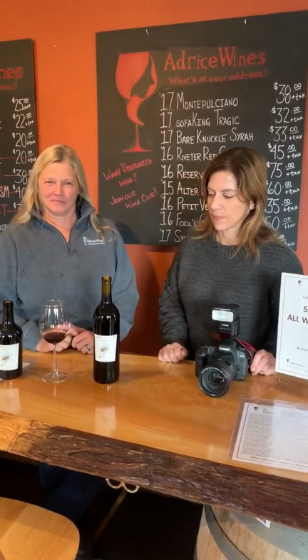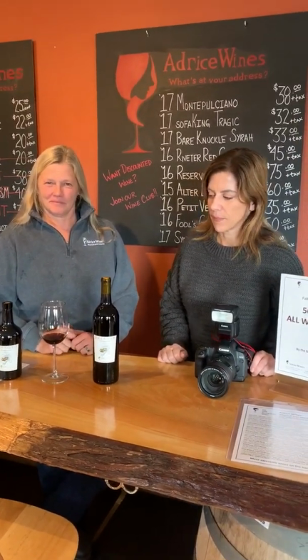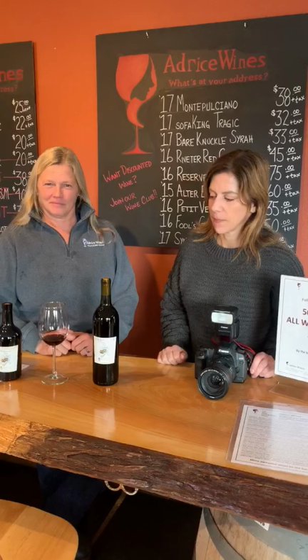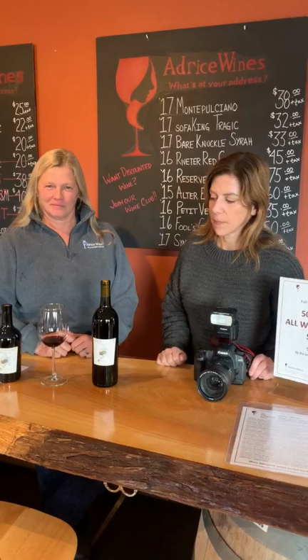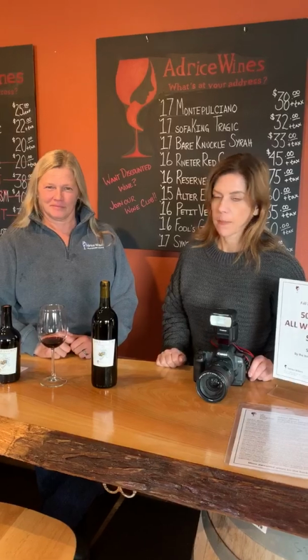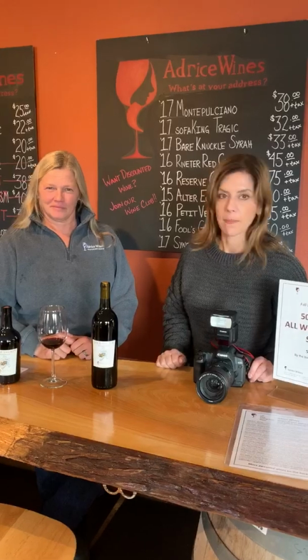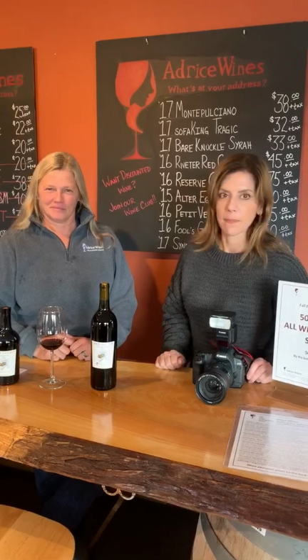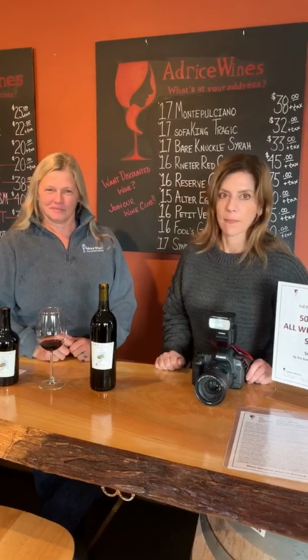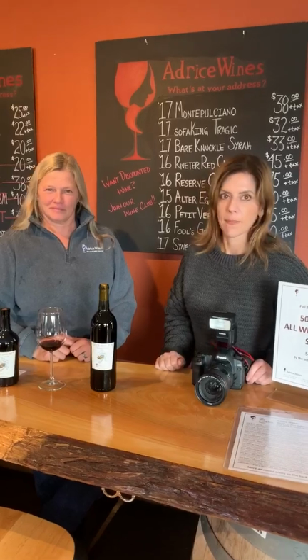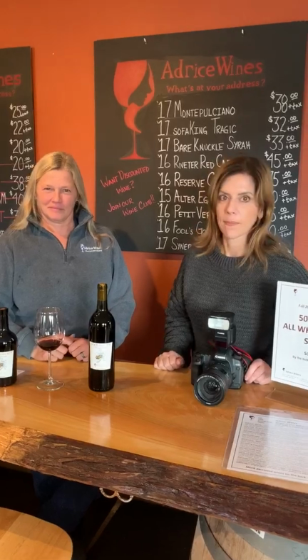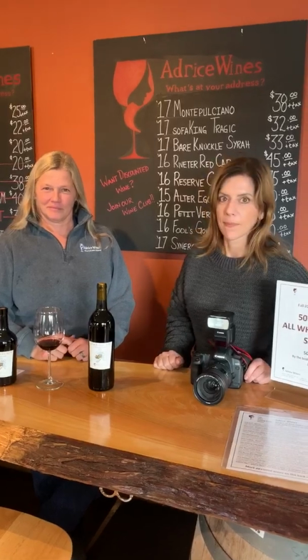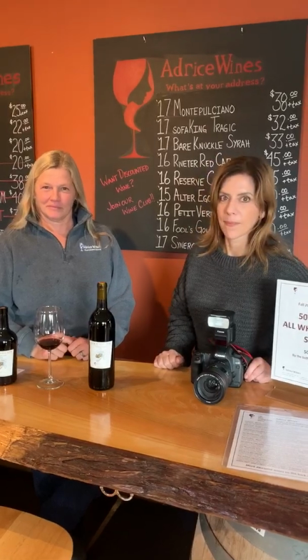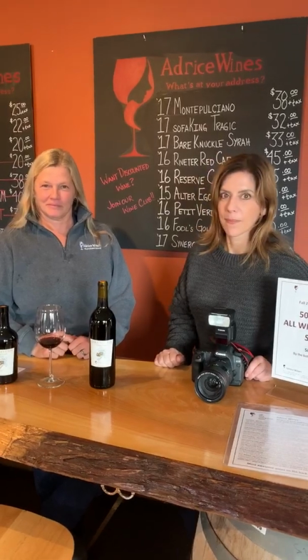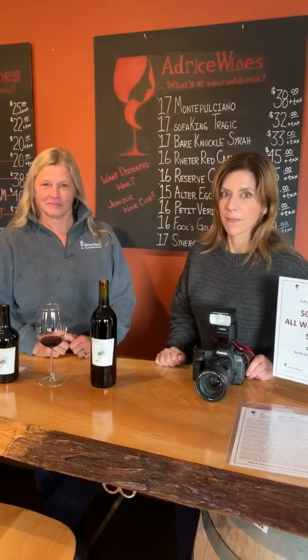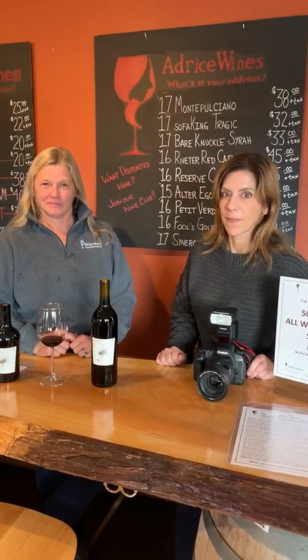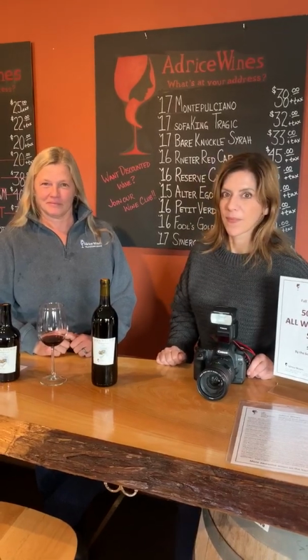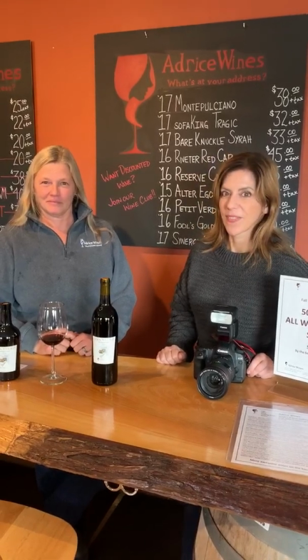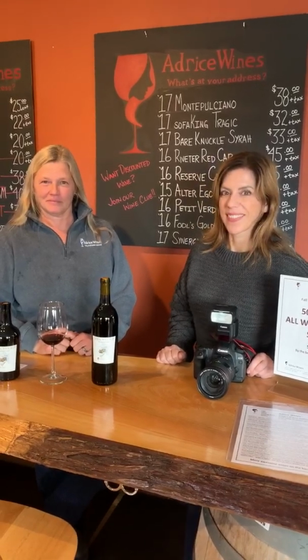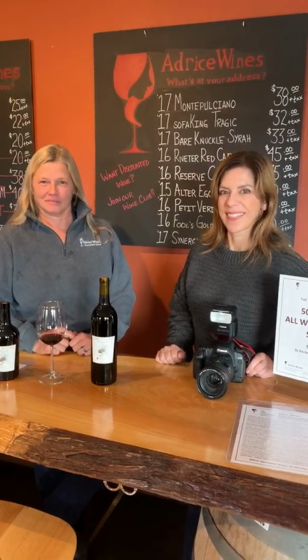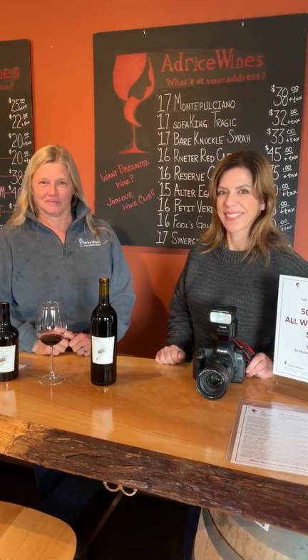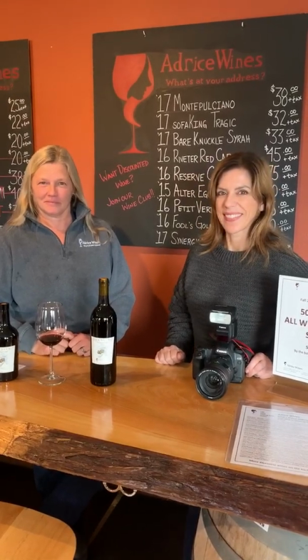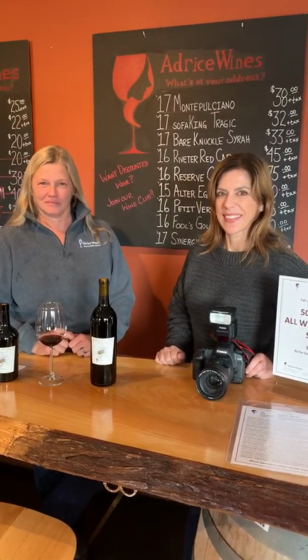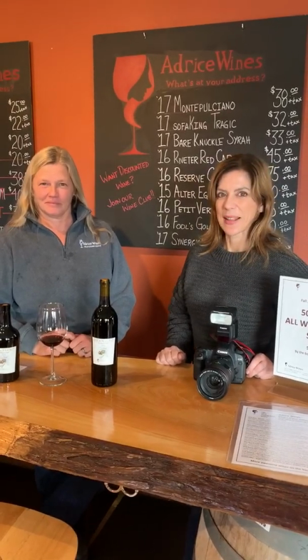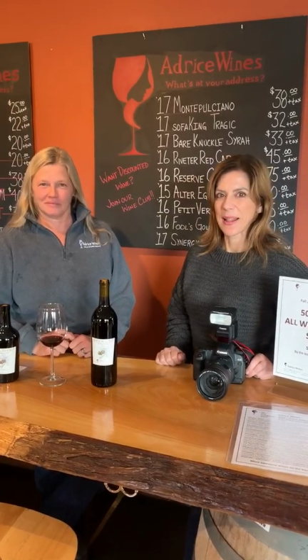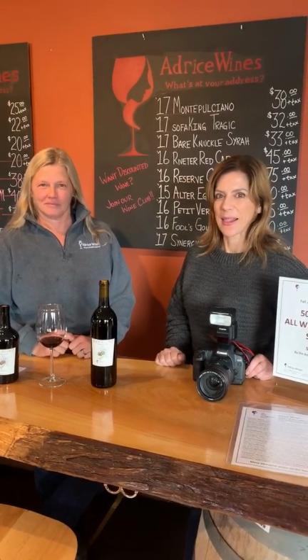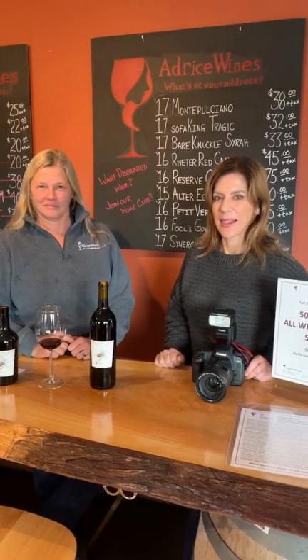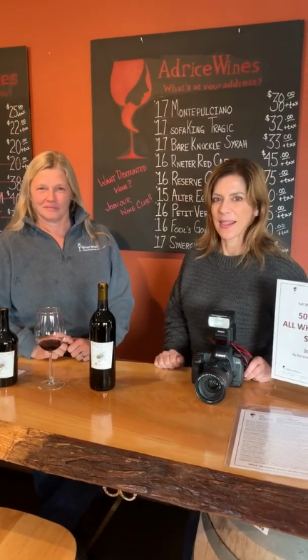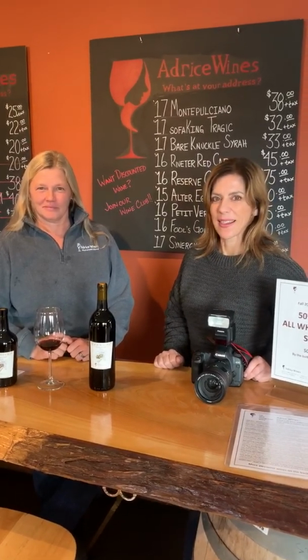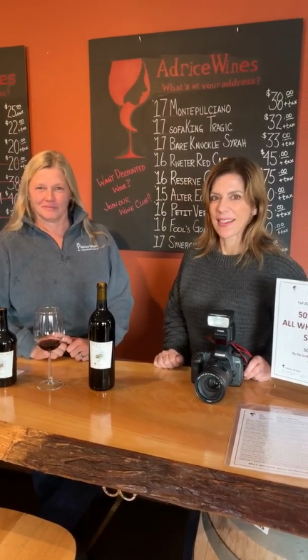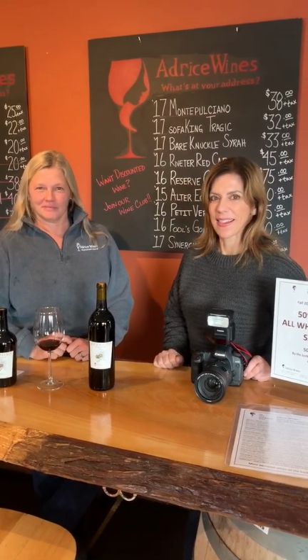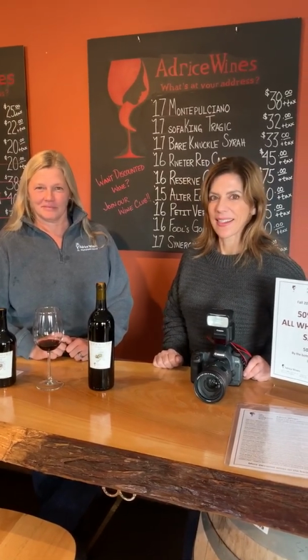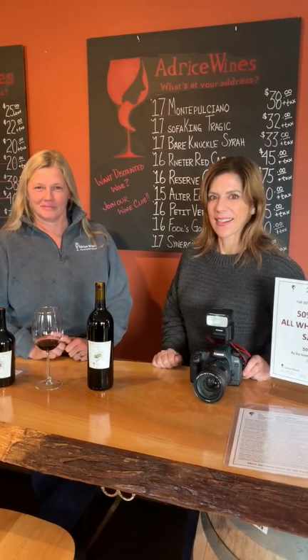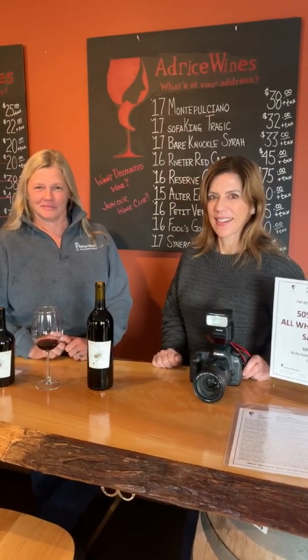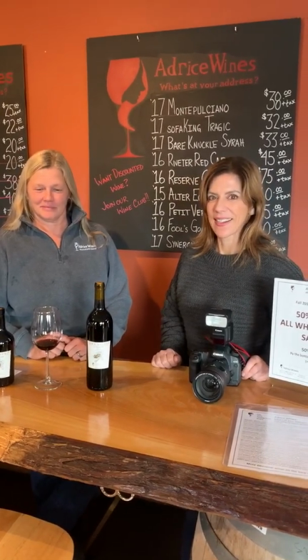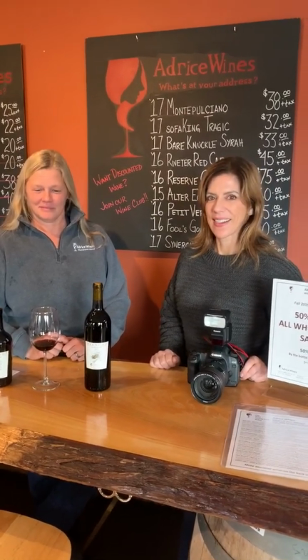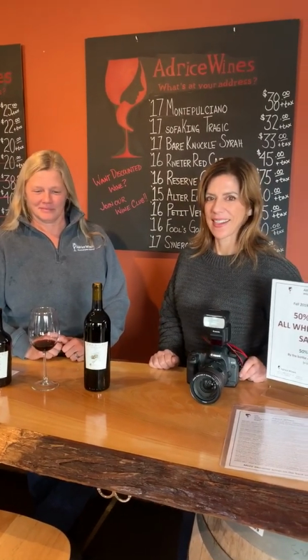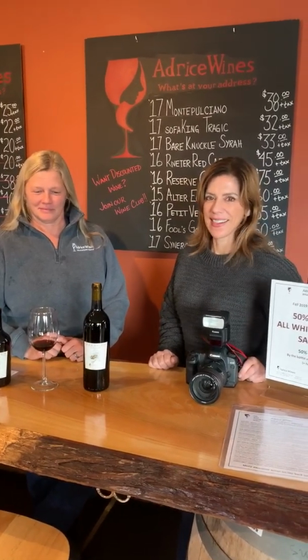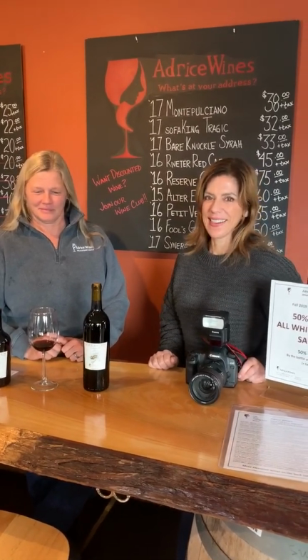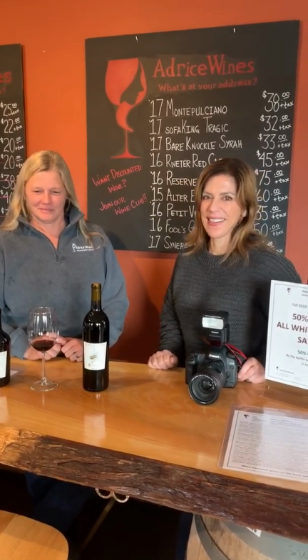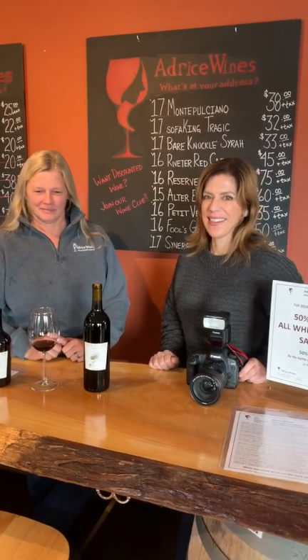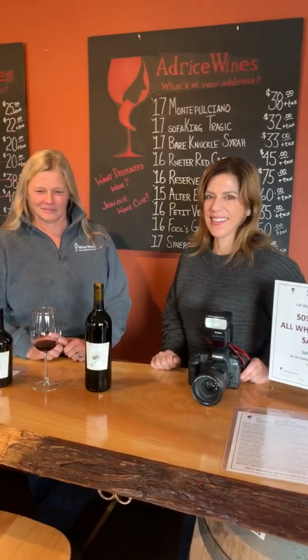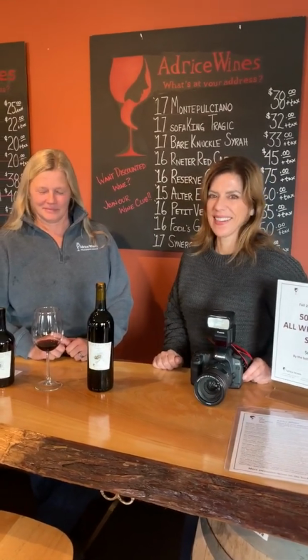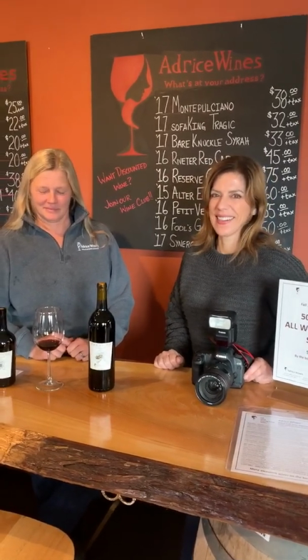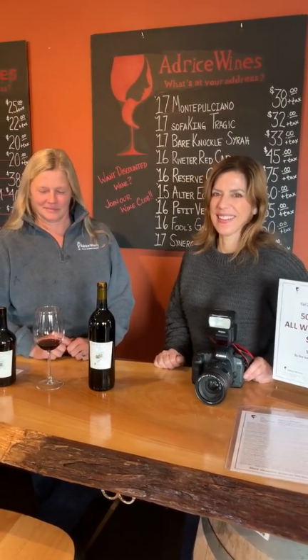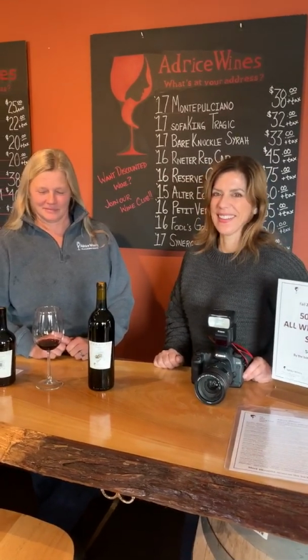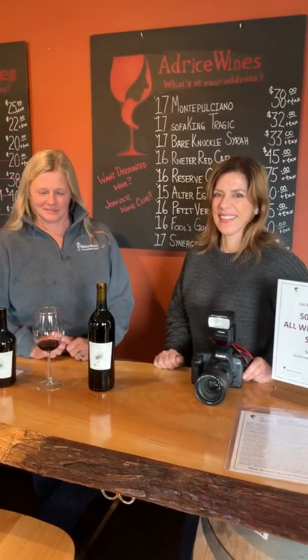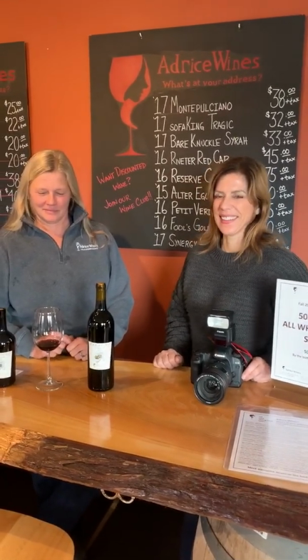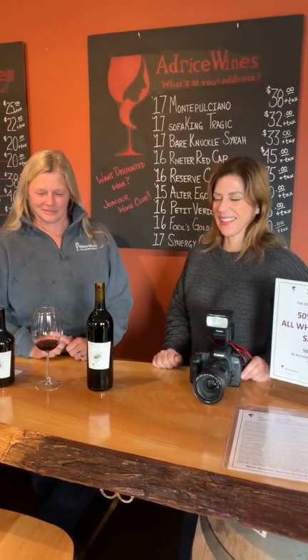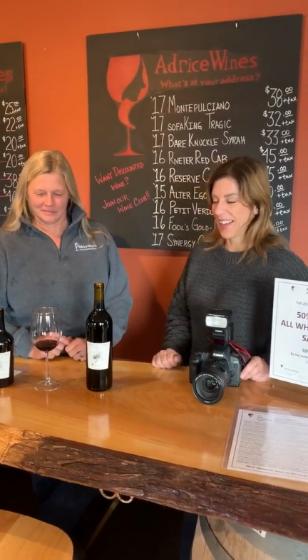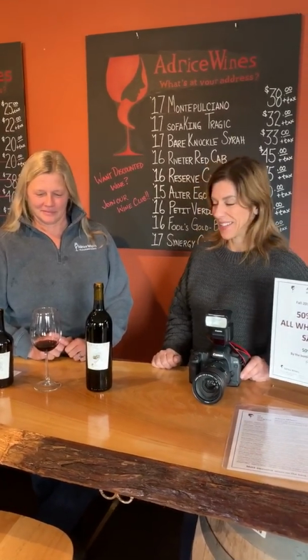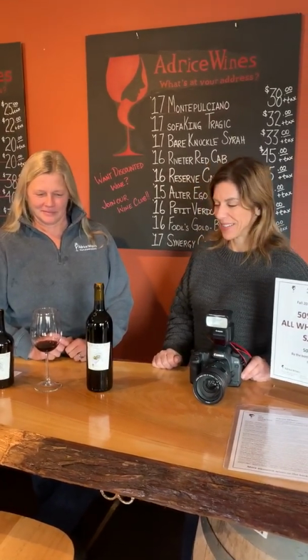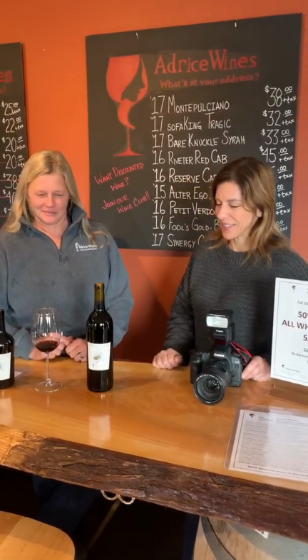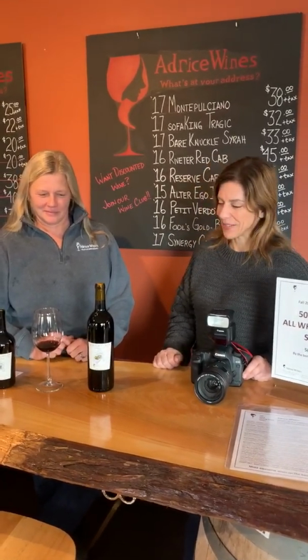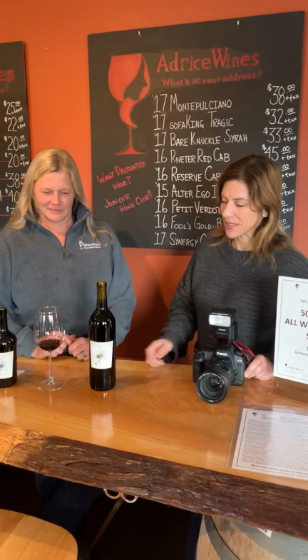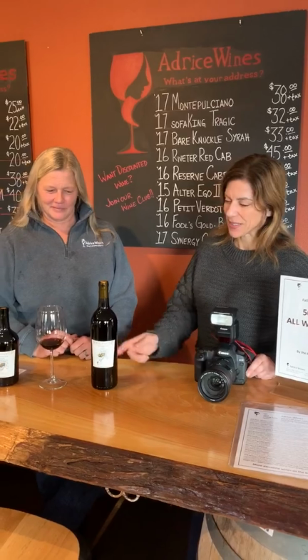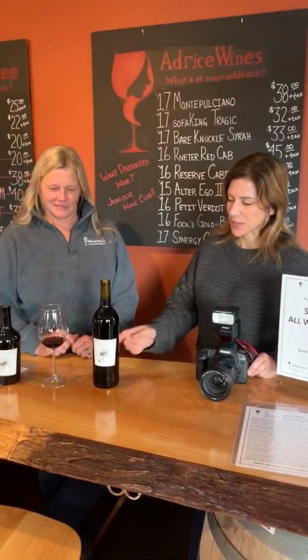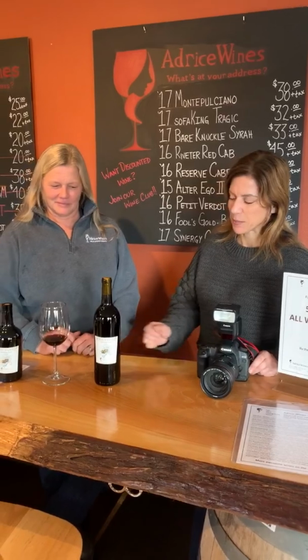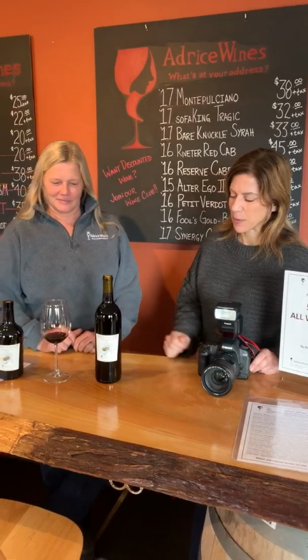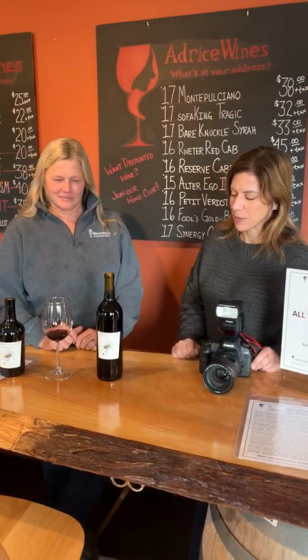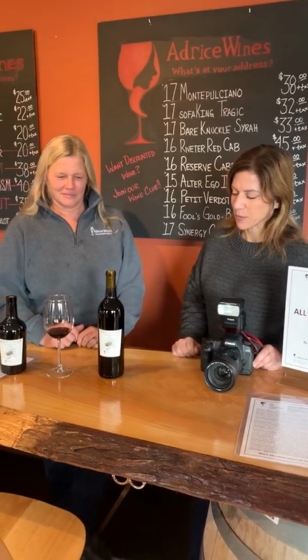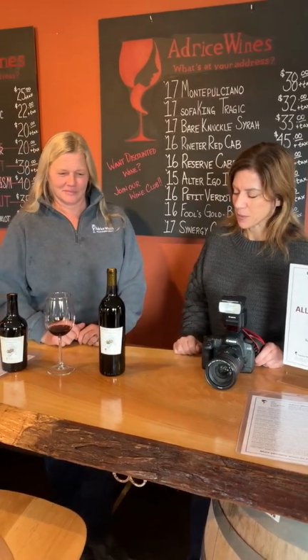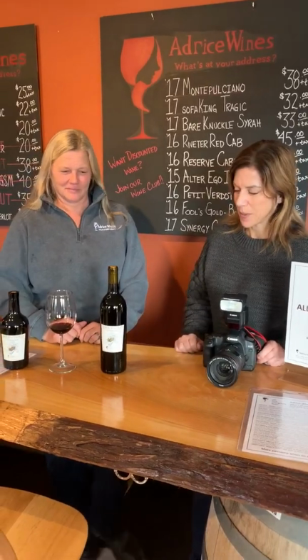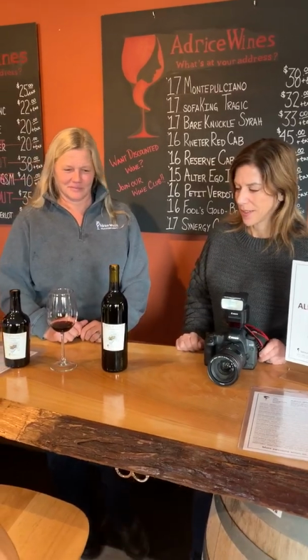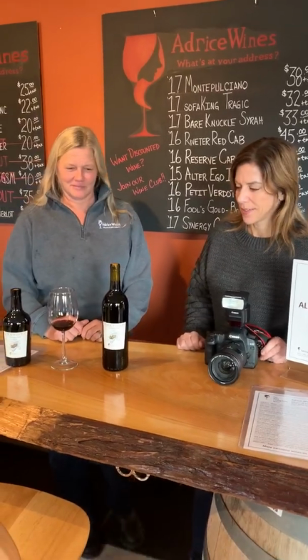Jen is our victim for video because she loves this kind of wine. She agrees — this is a beautiful wine.